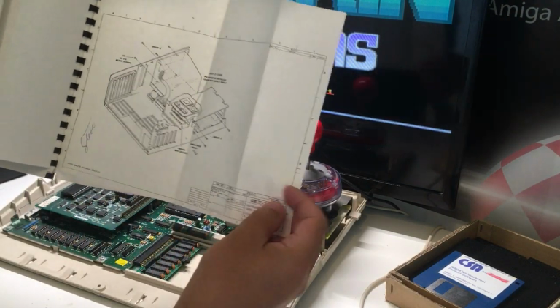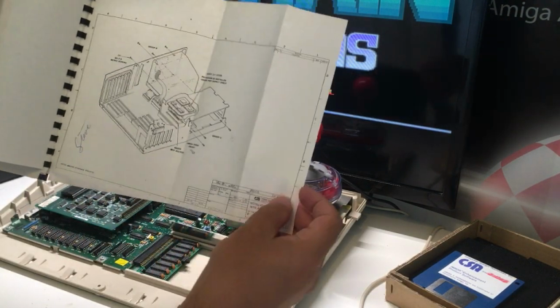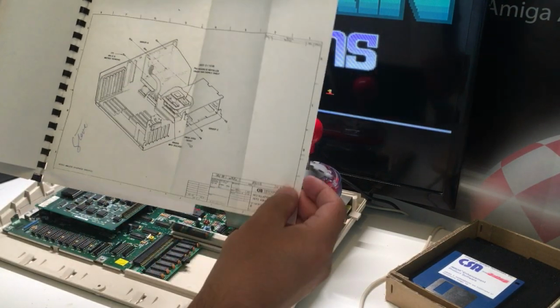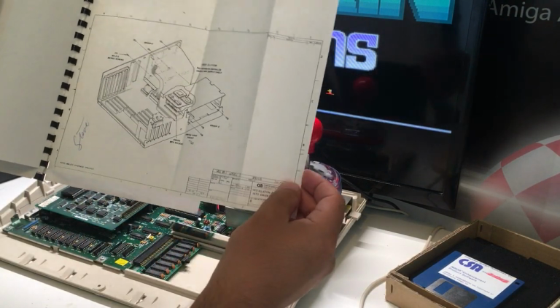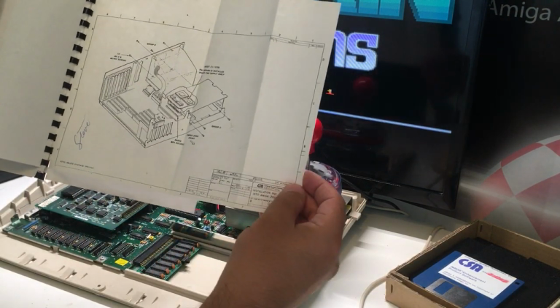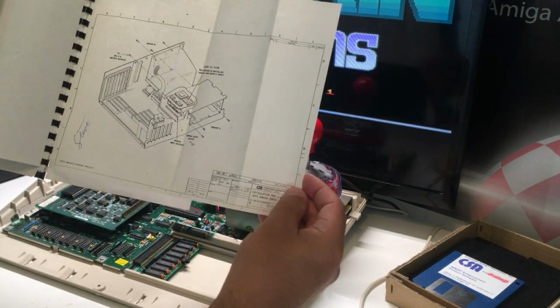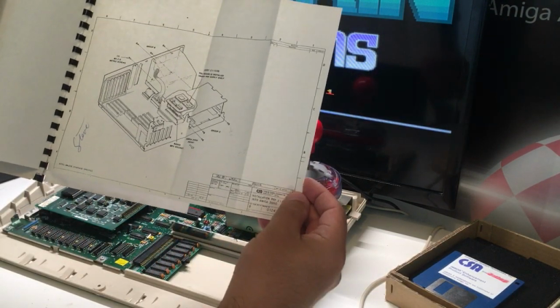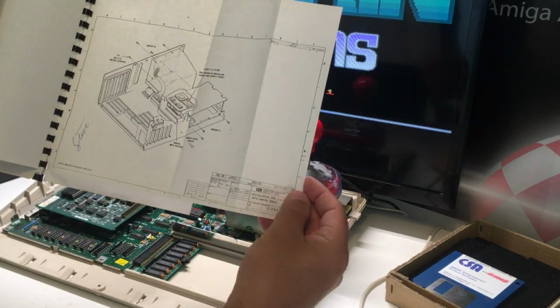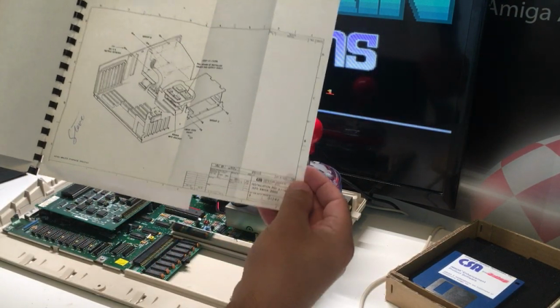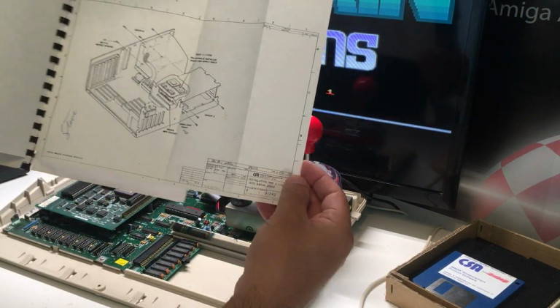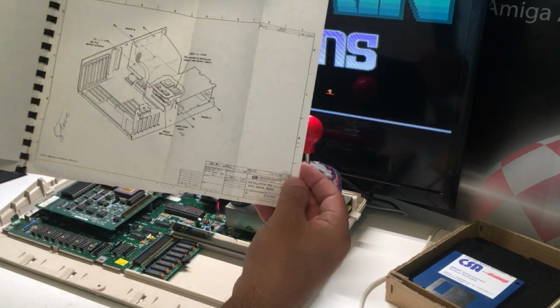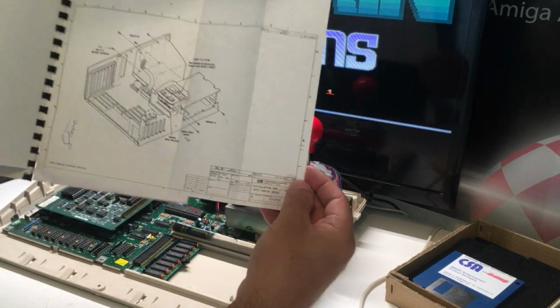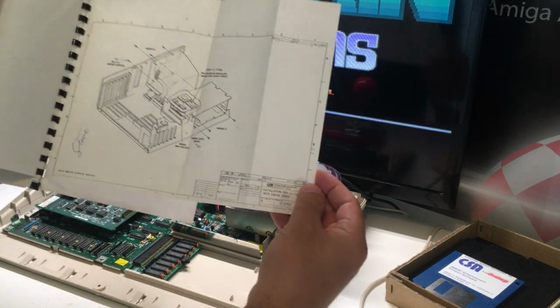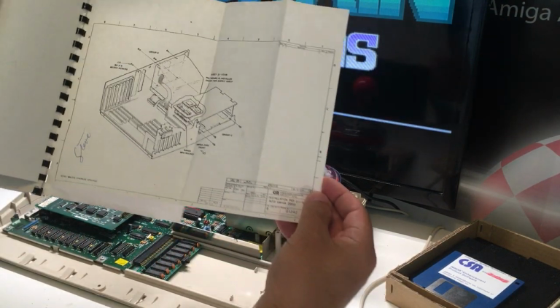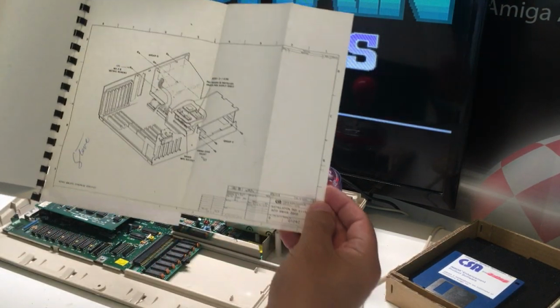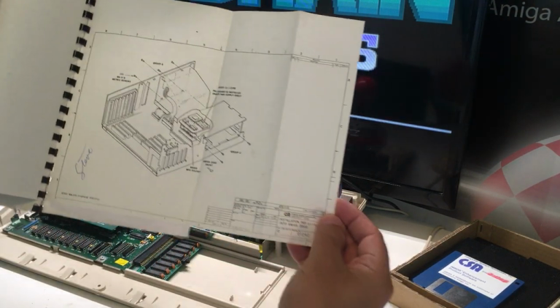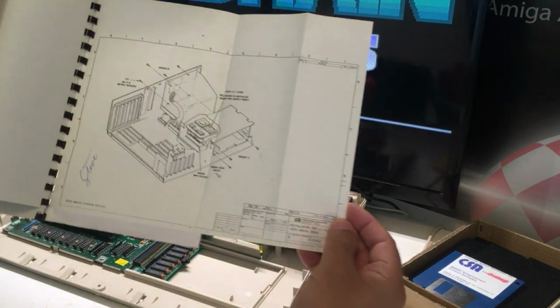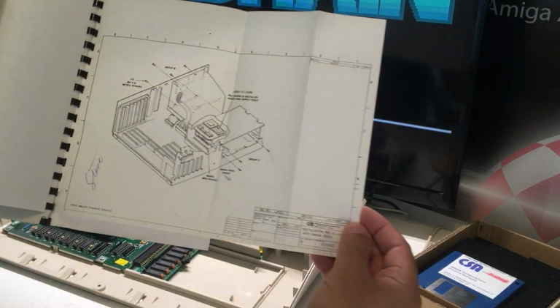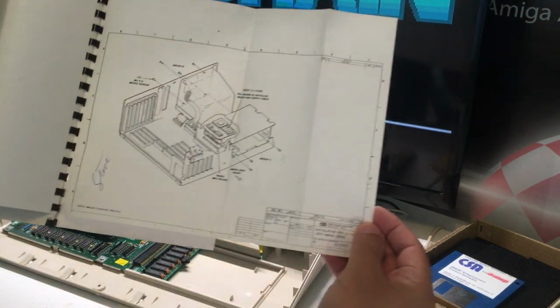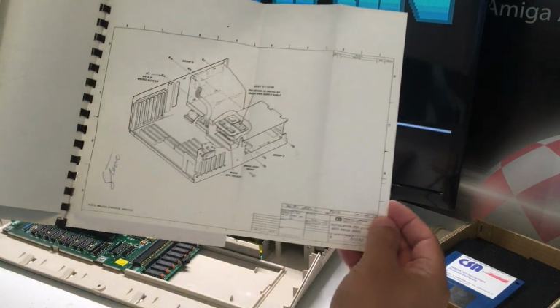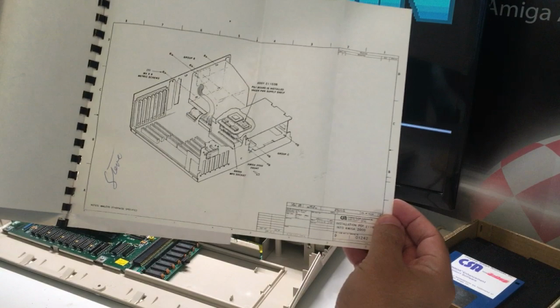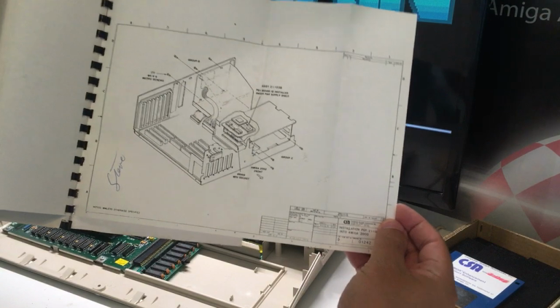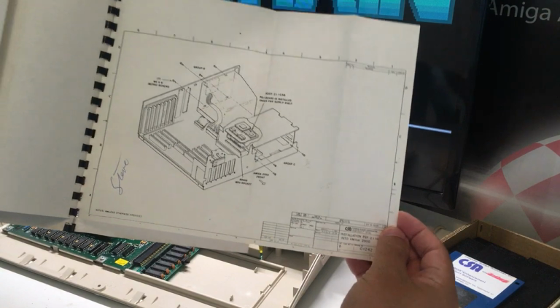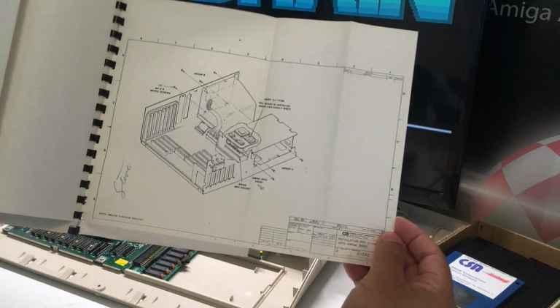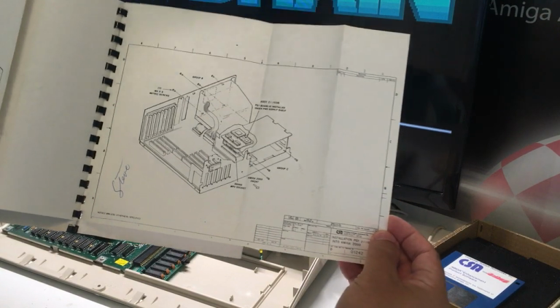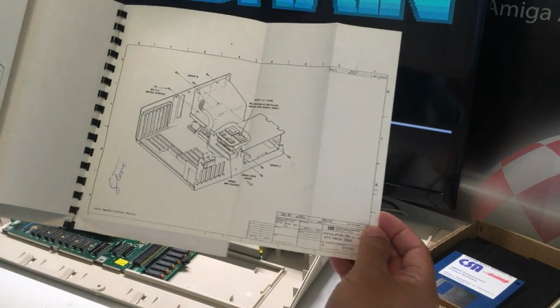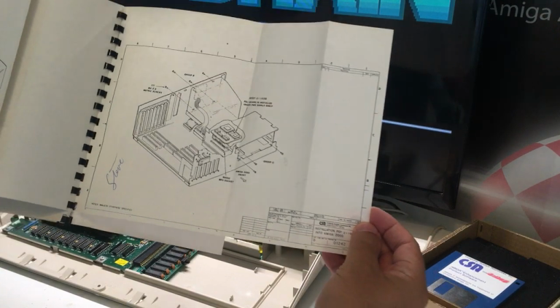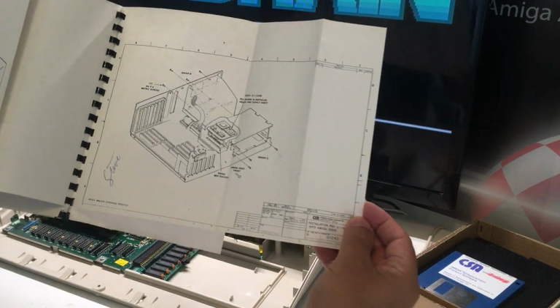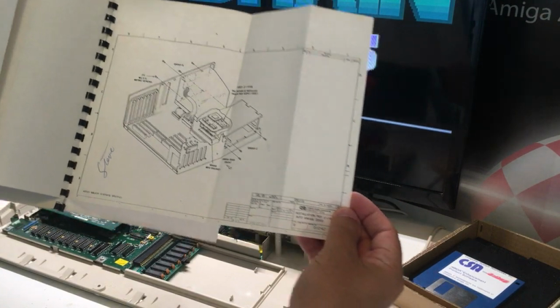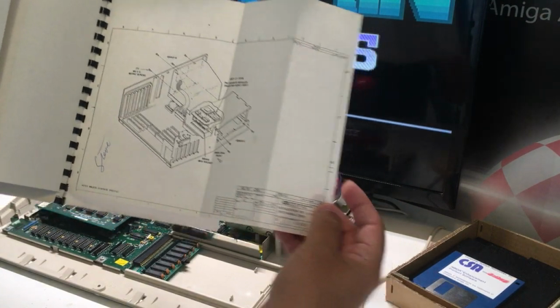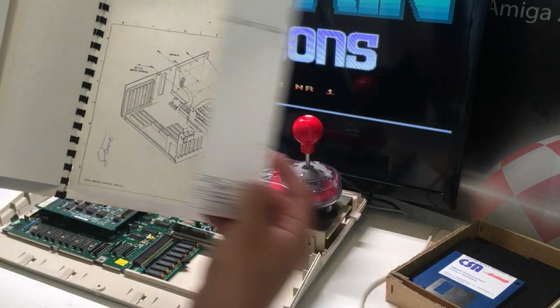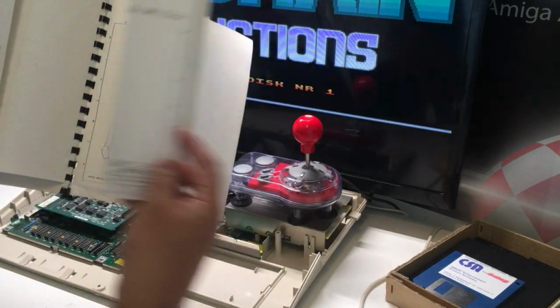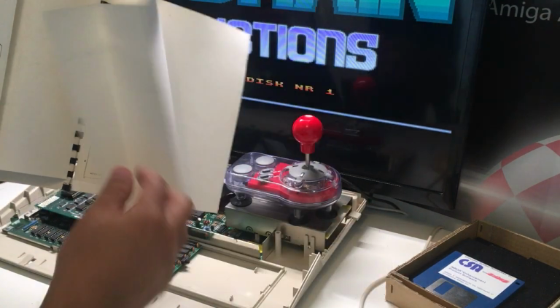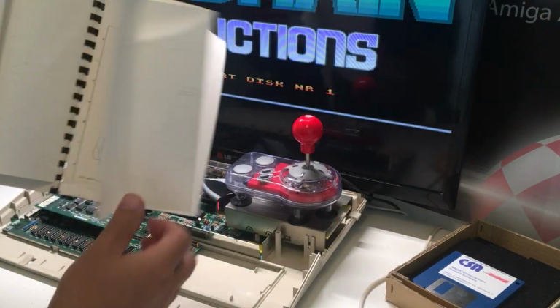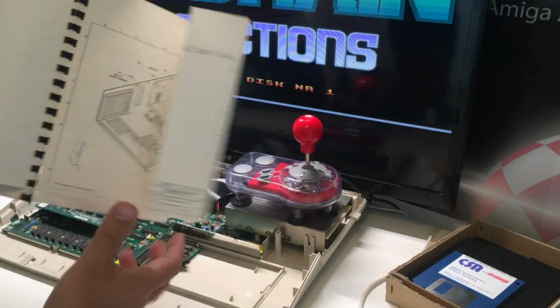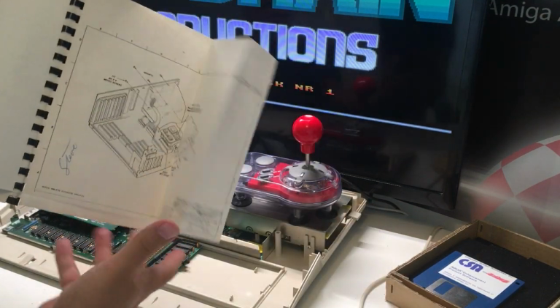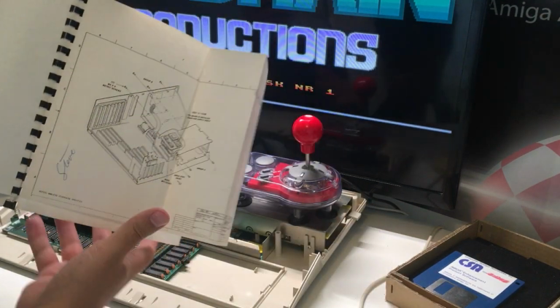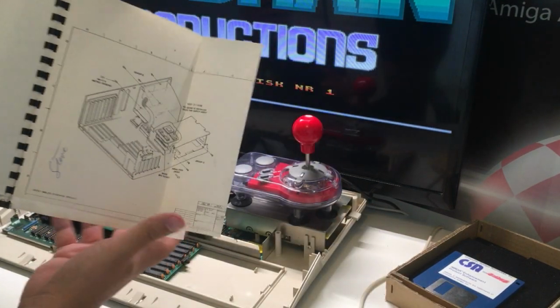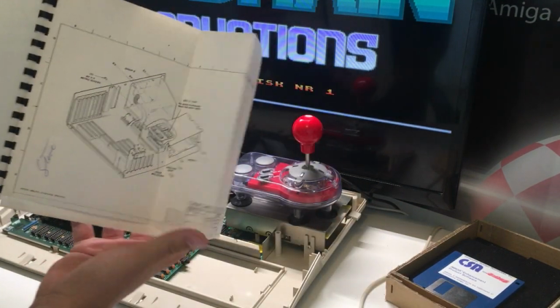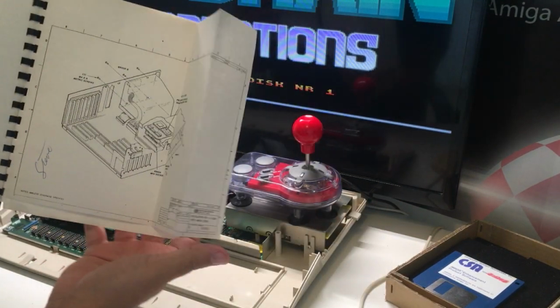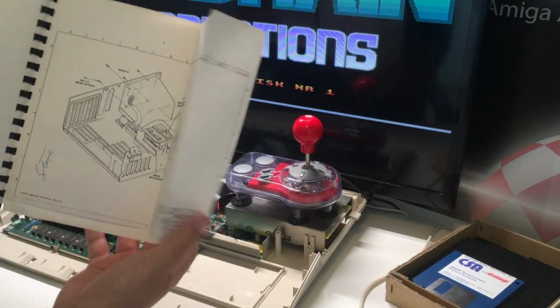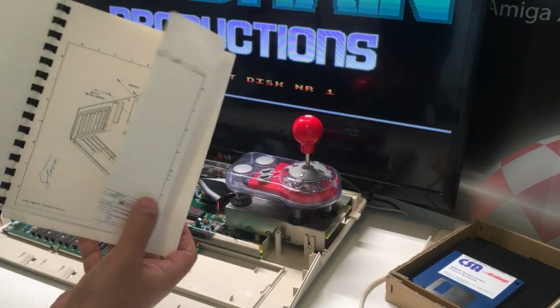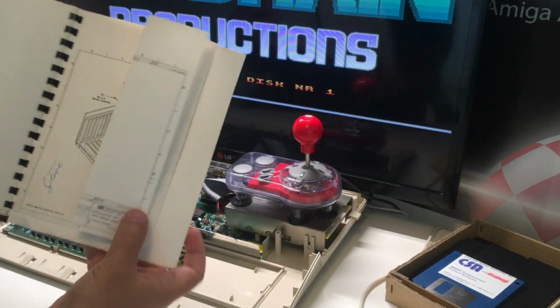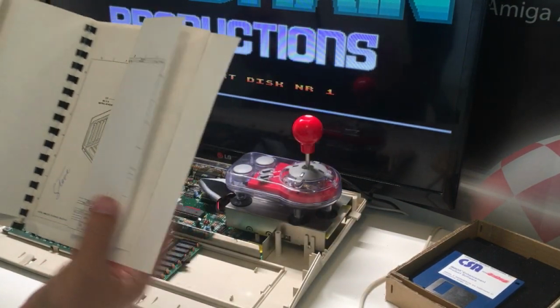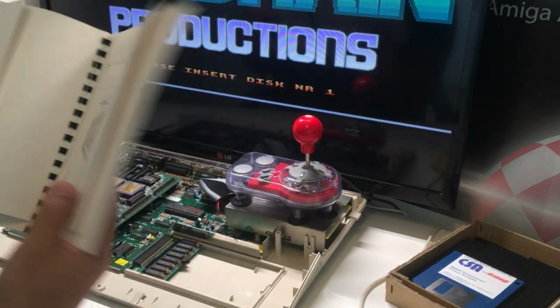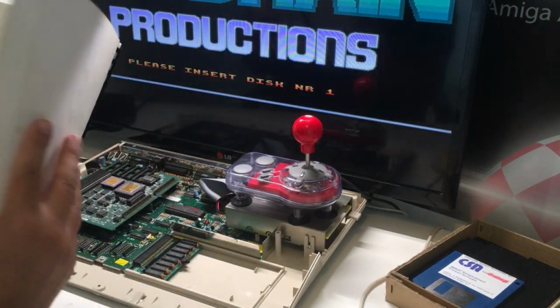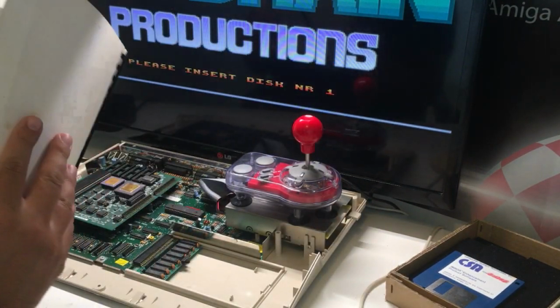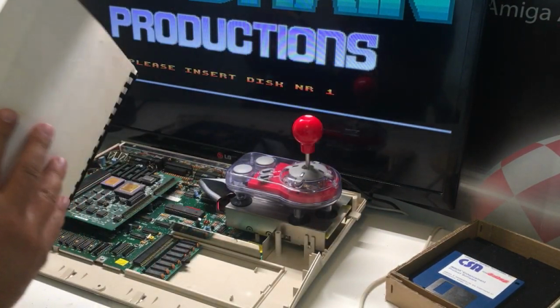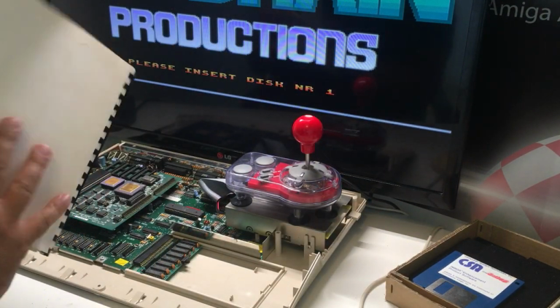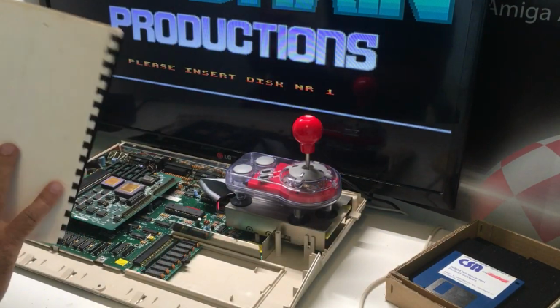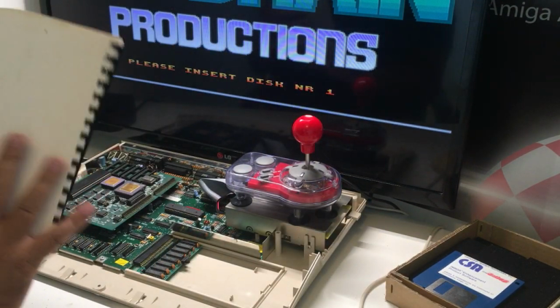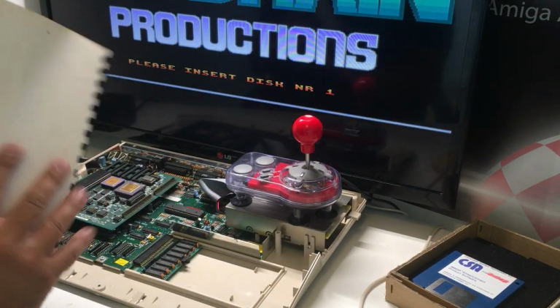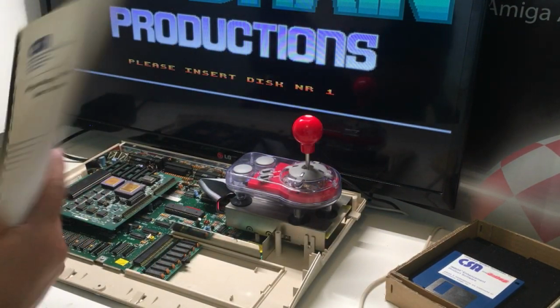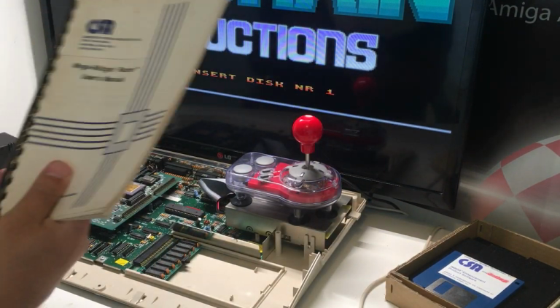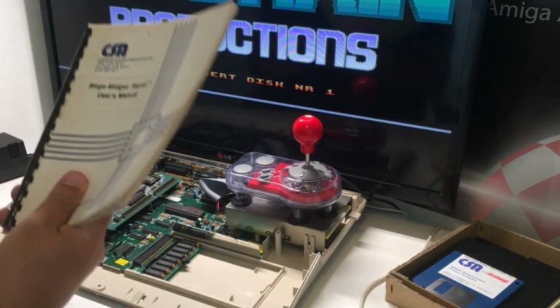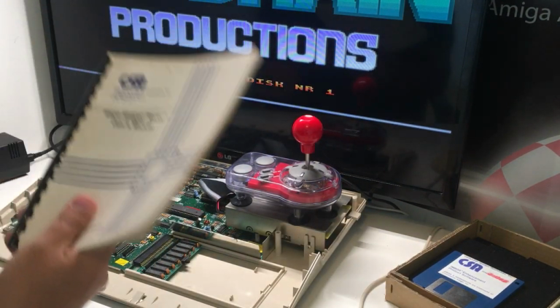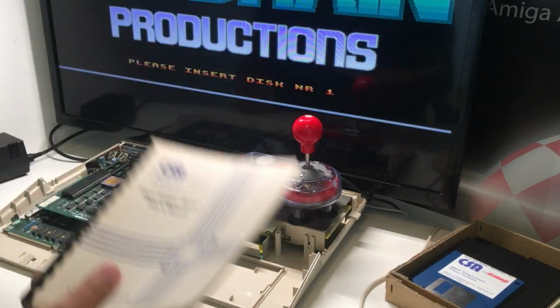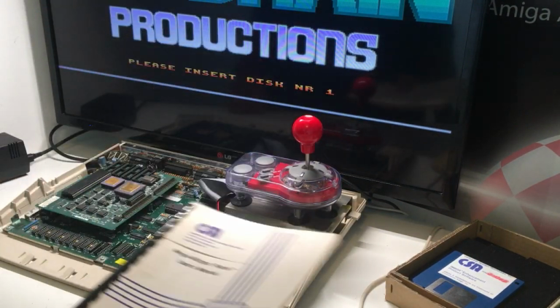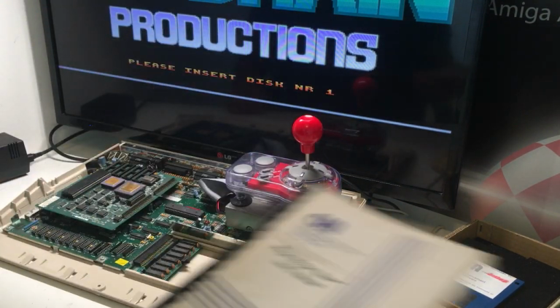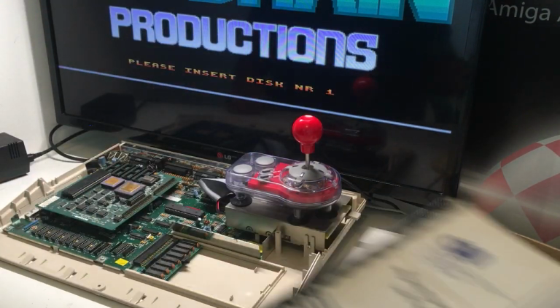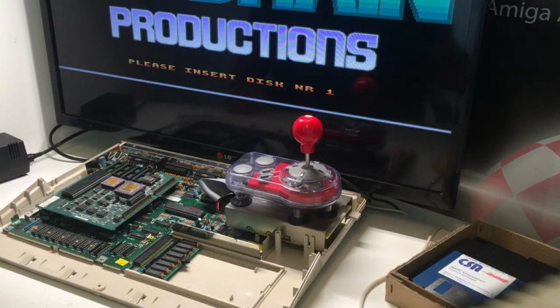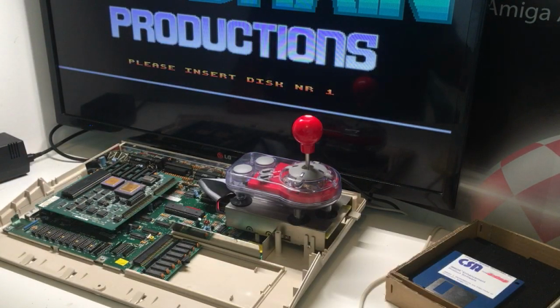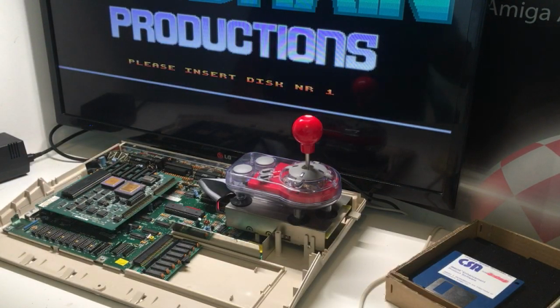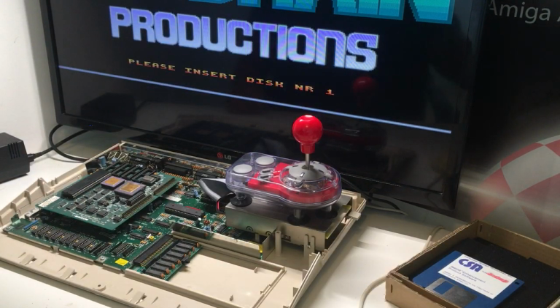This is how you installed it in the Amiga 2000. Very, very nice.